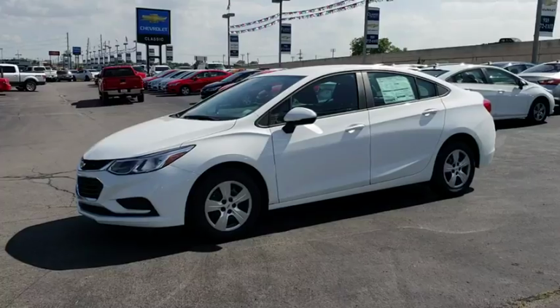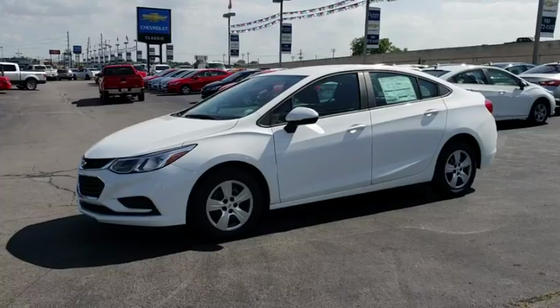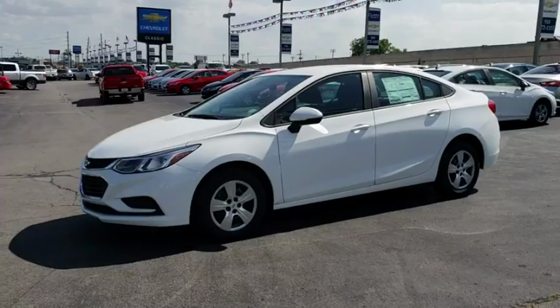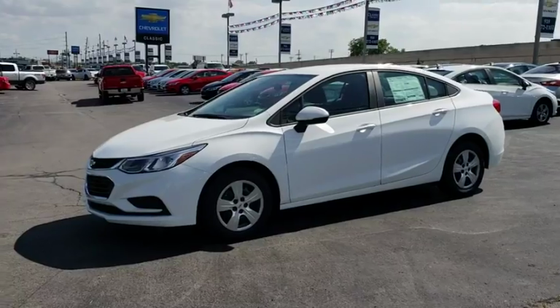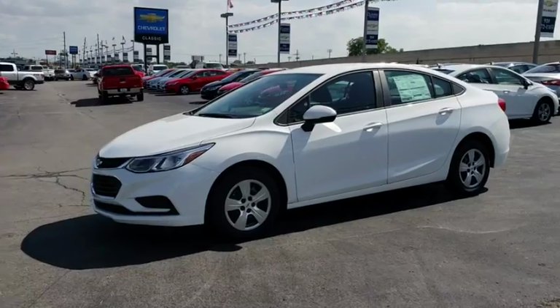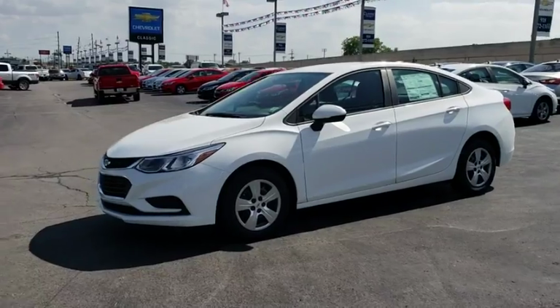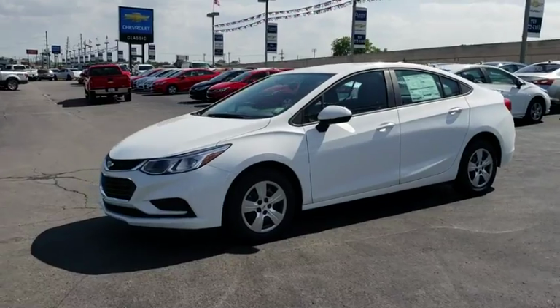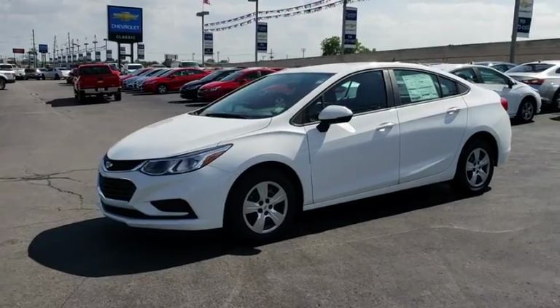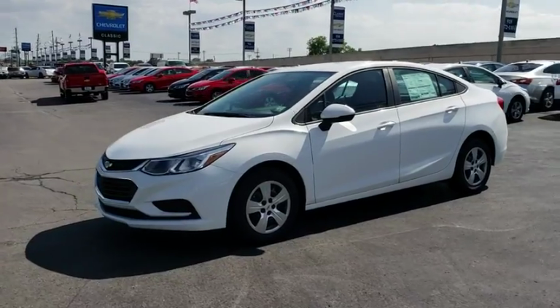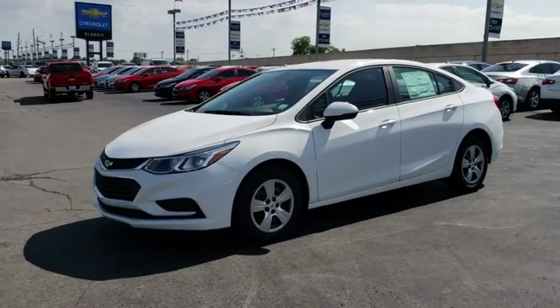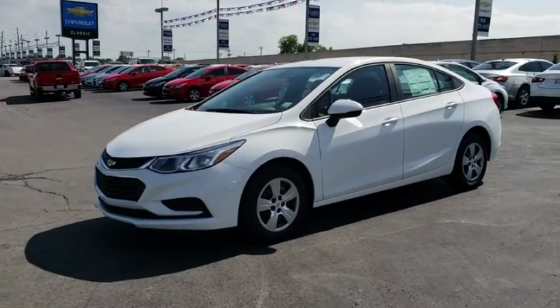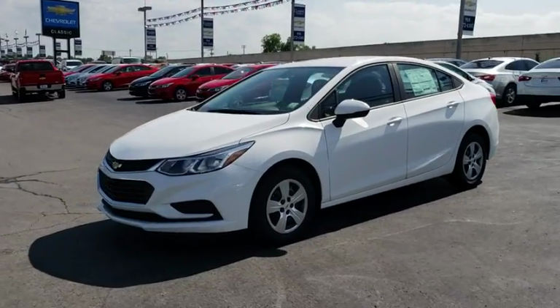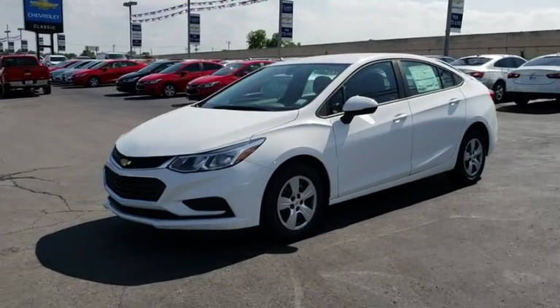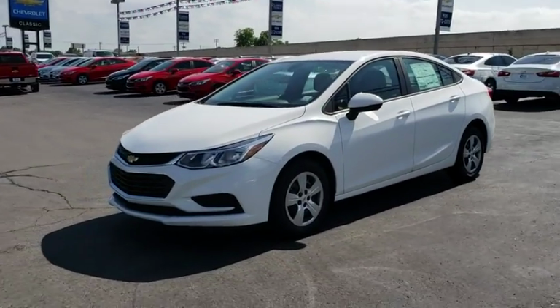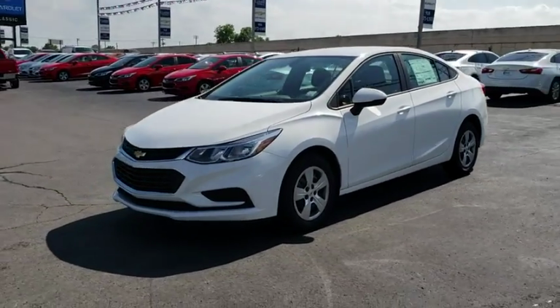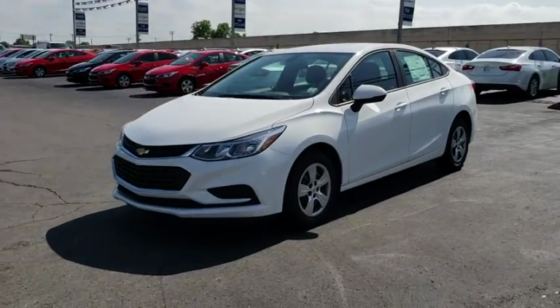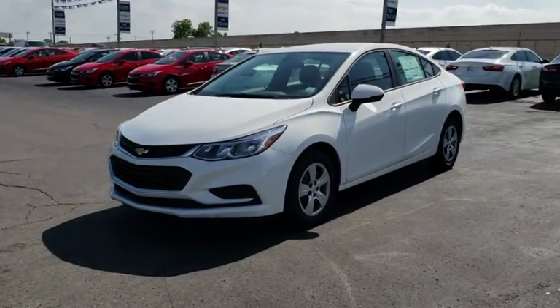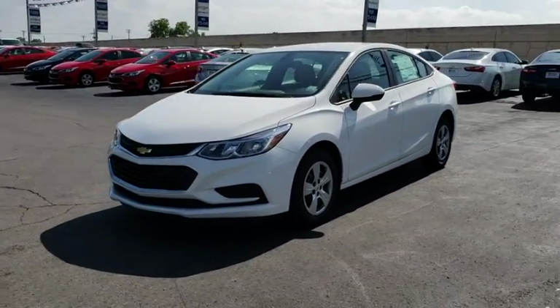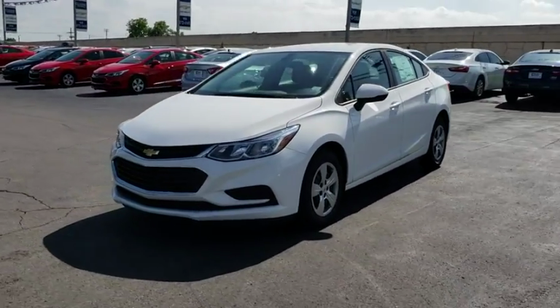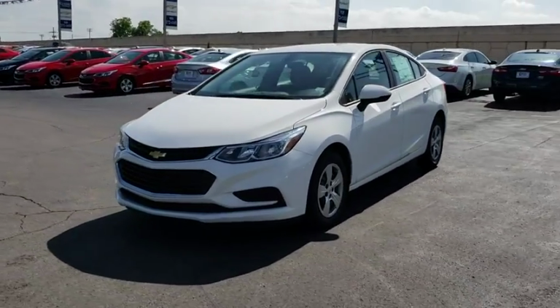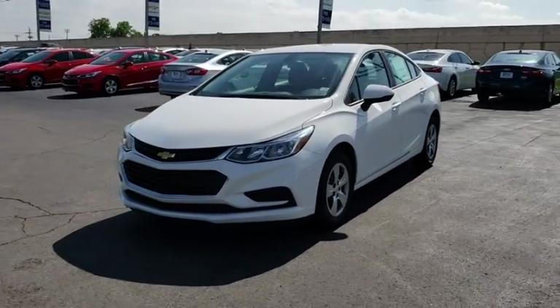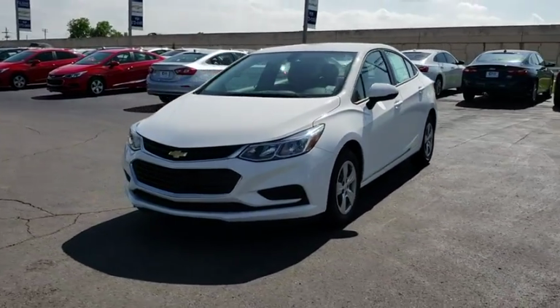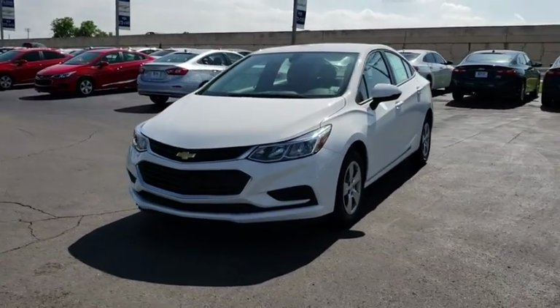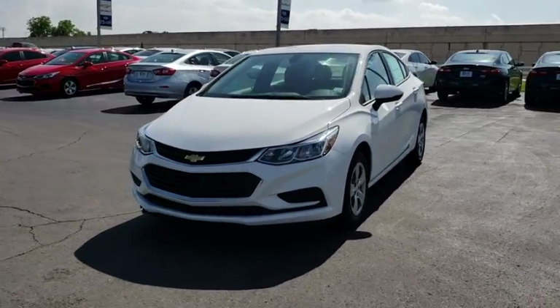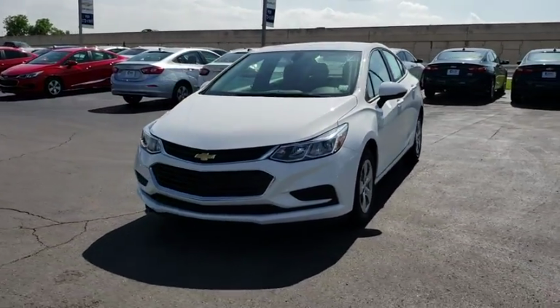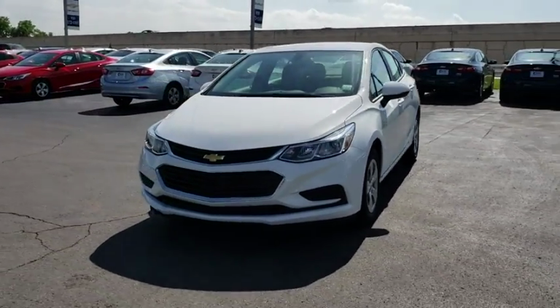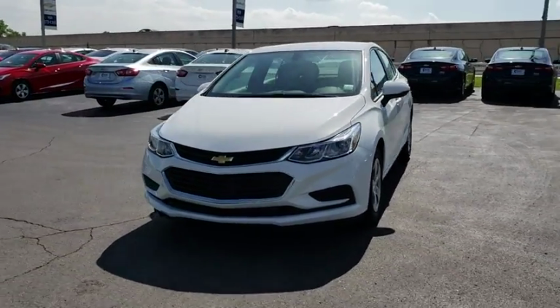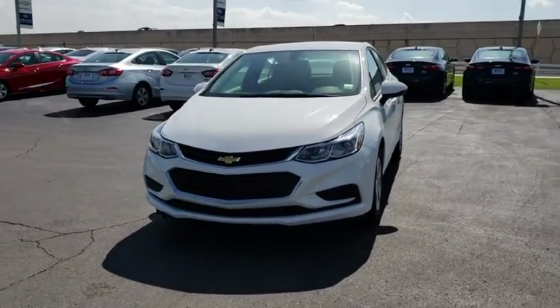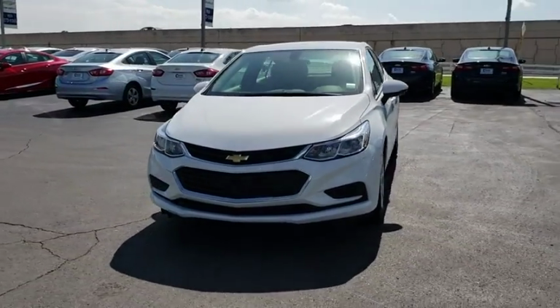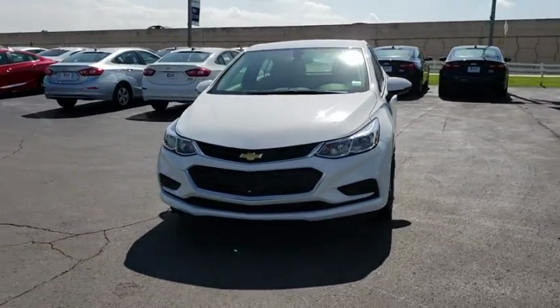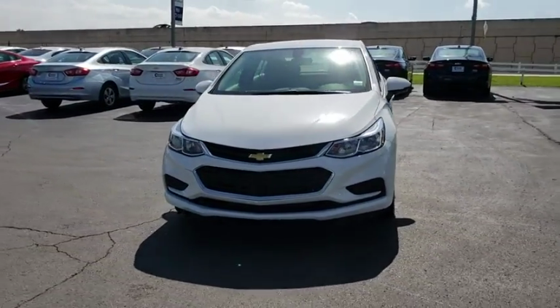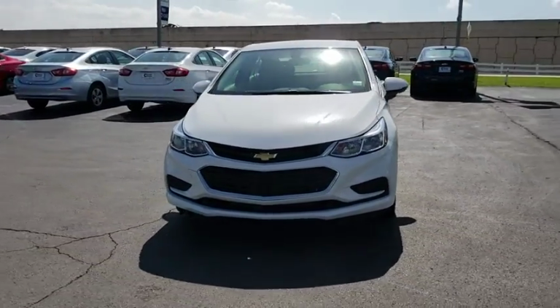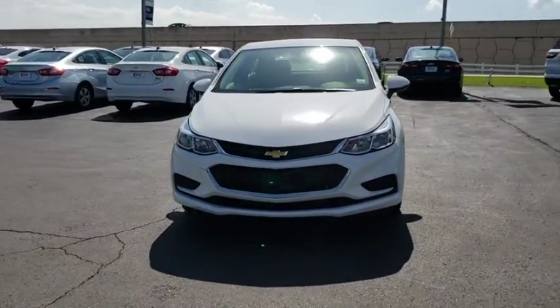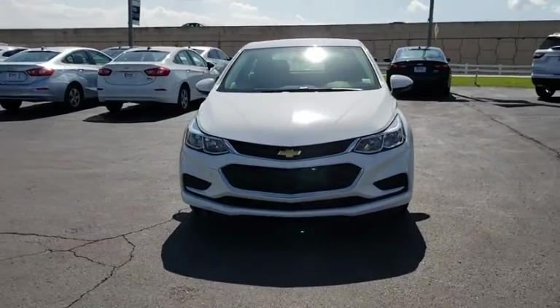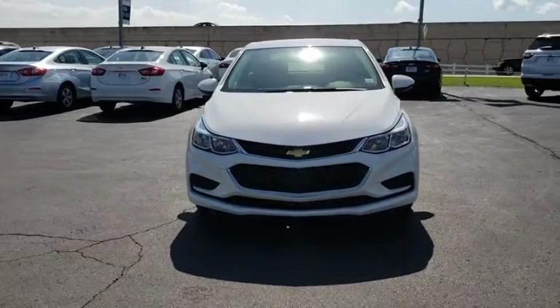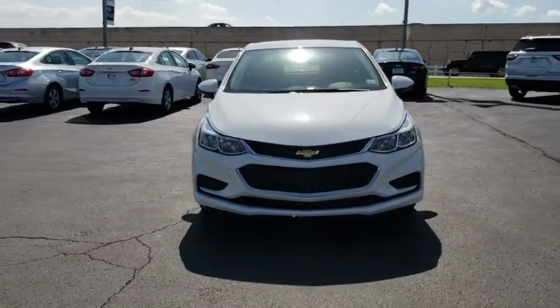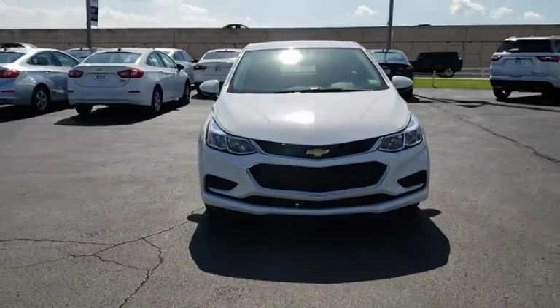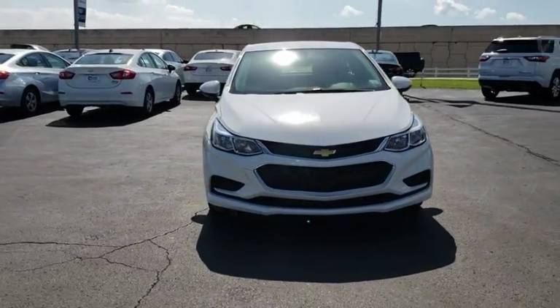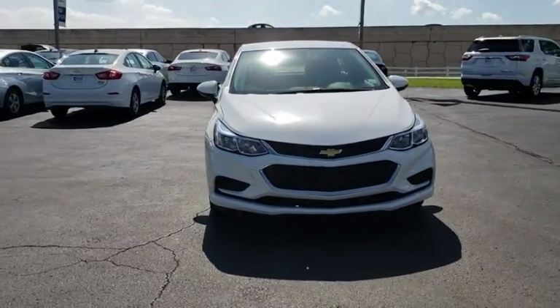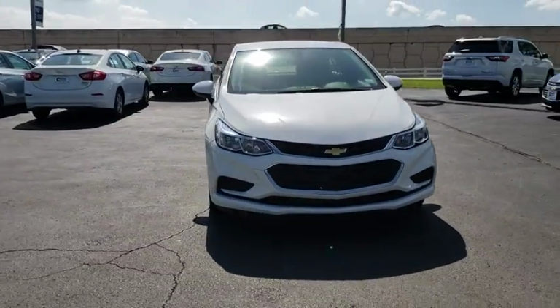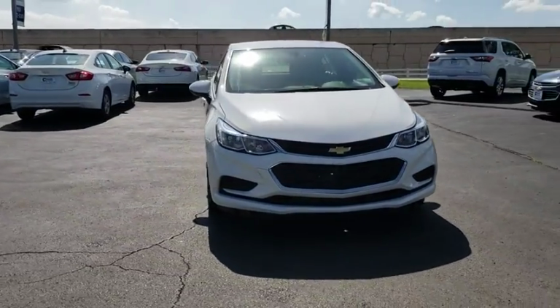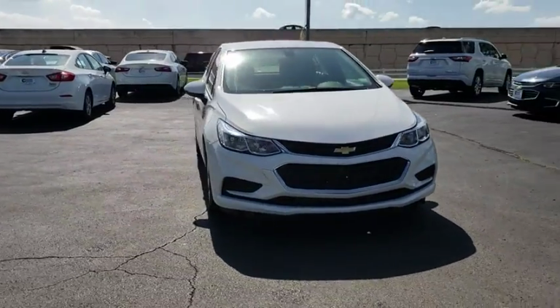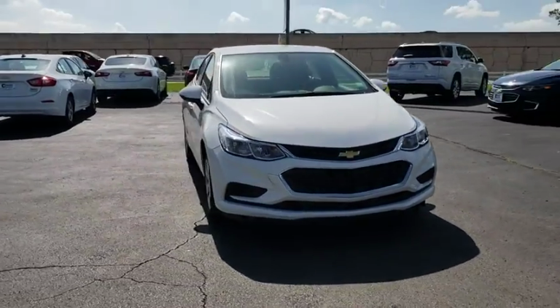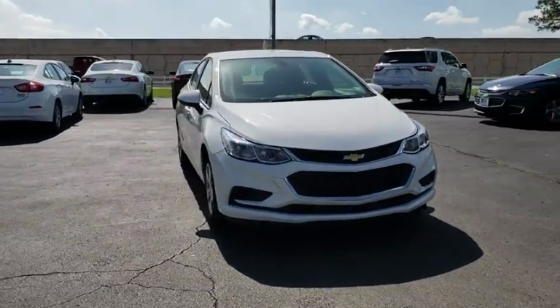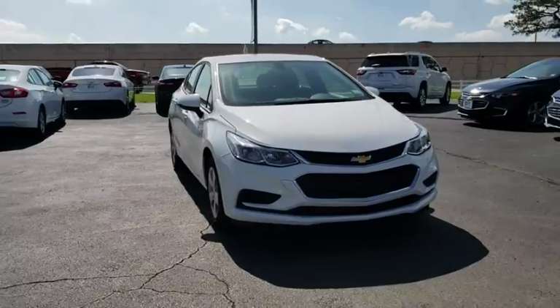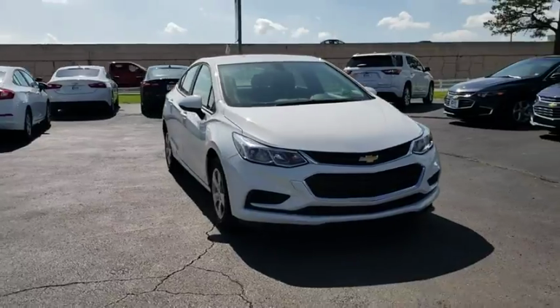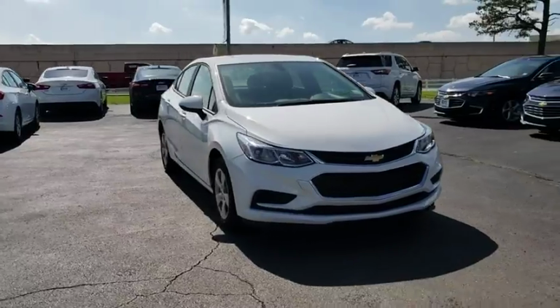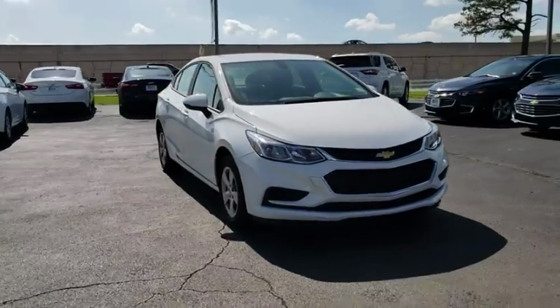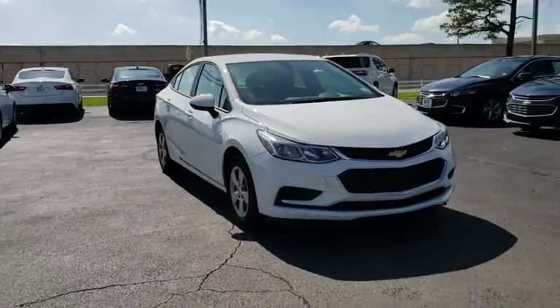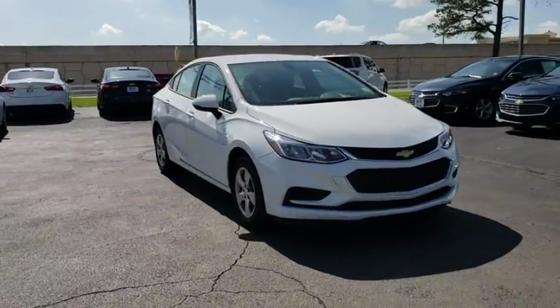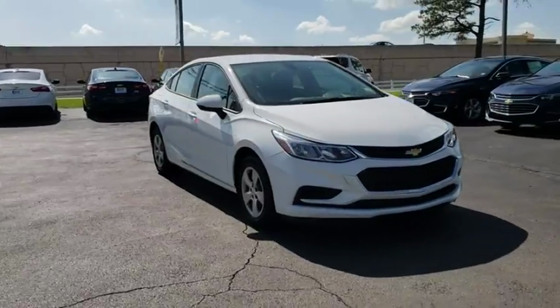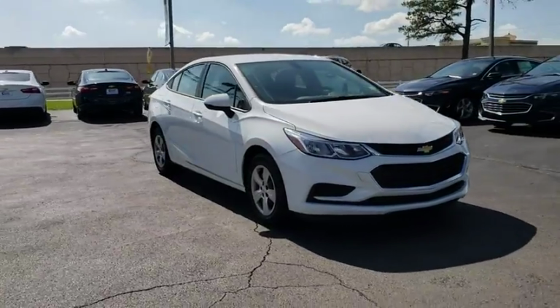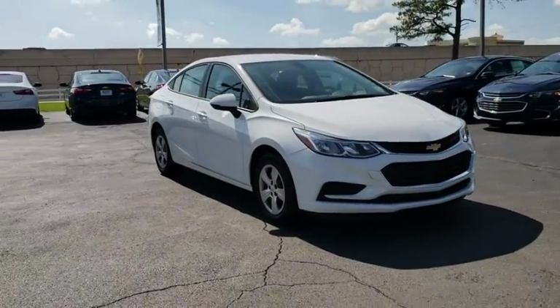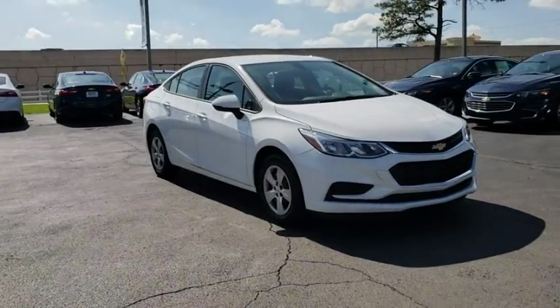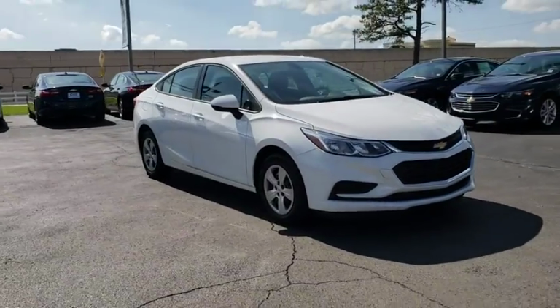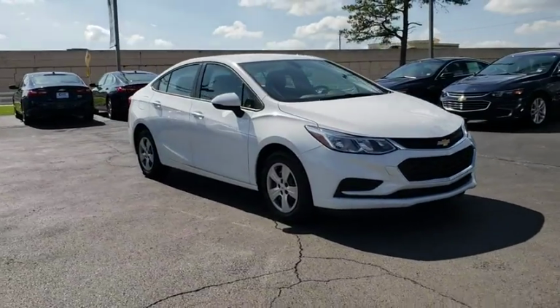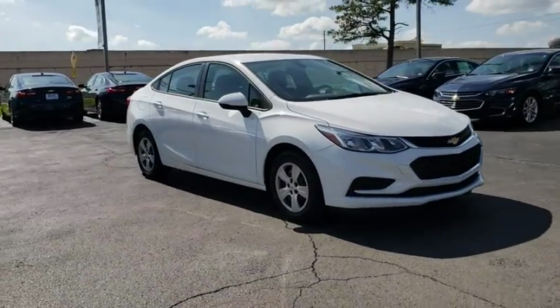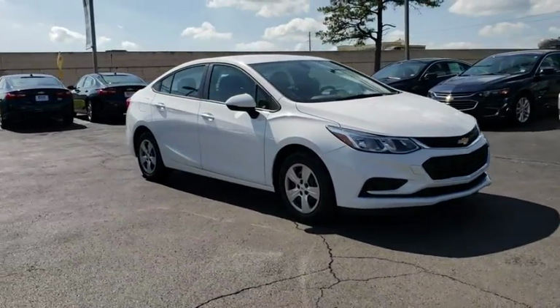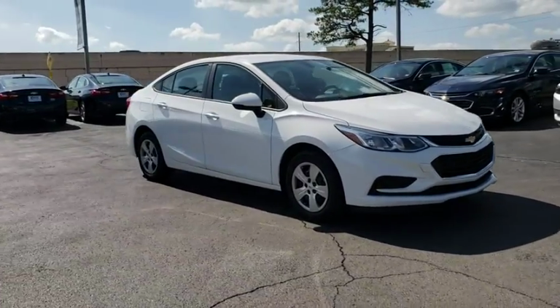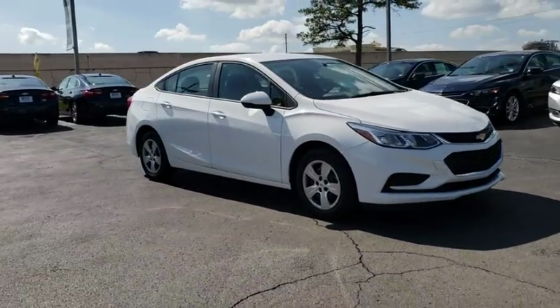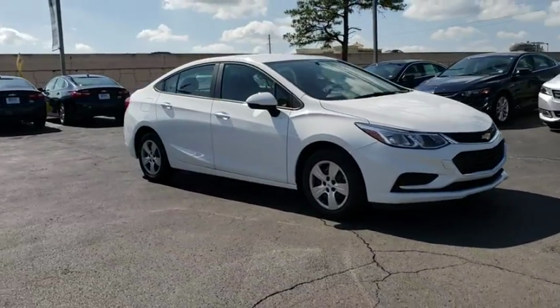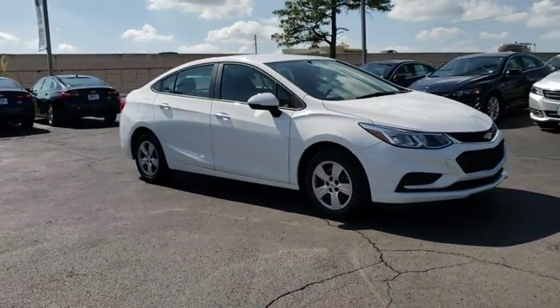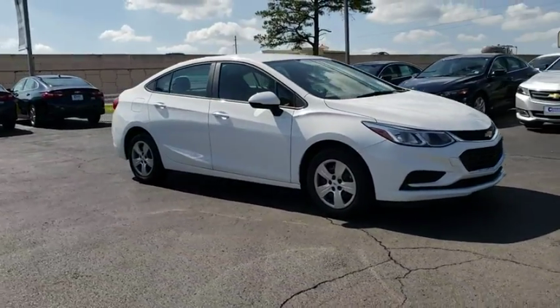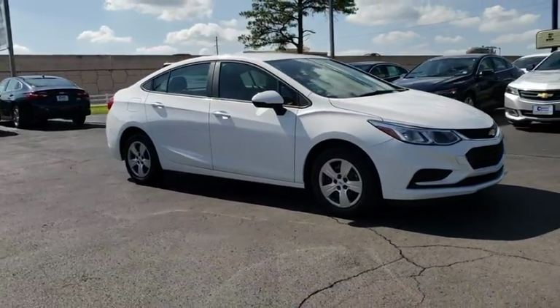The 2018 Chevrolet Cruze. The Cruze Blueprint calls for more than you'd expect. Here are some of this vehicle's great options.